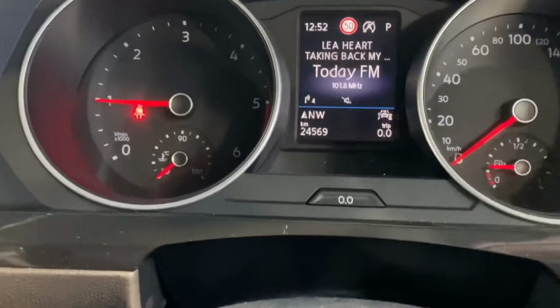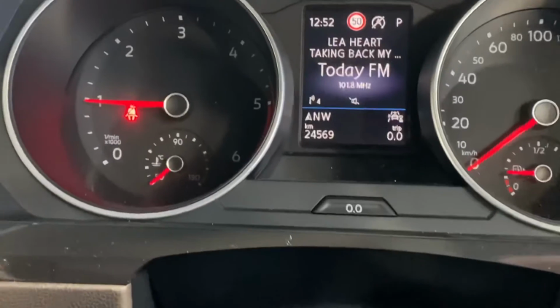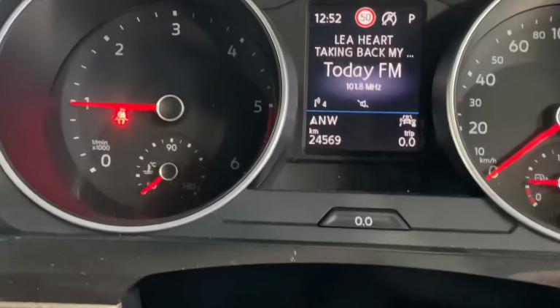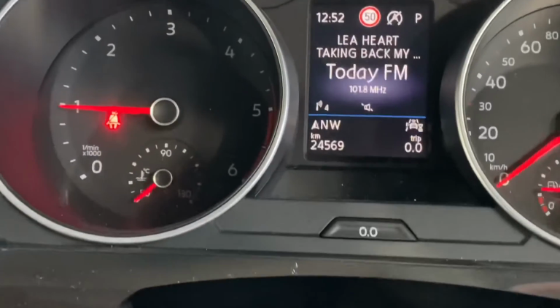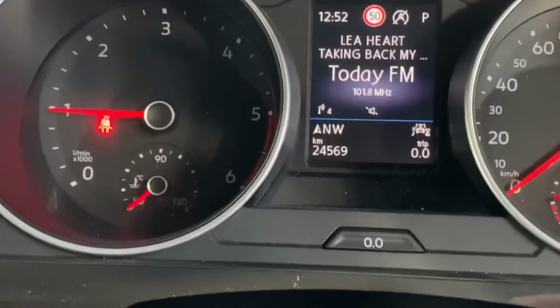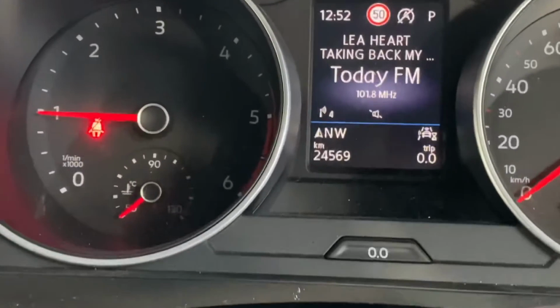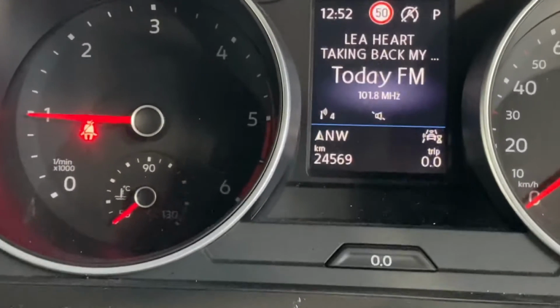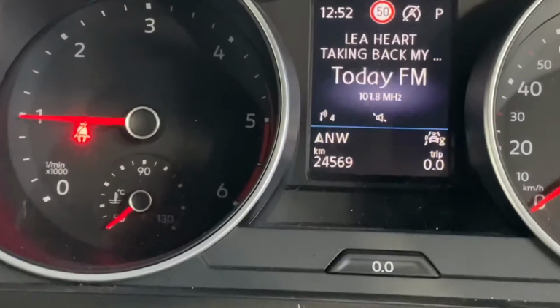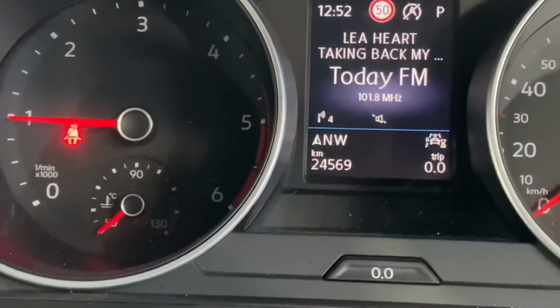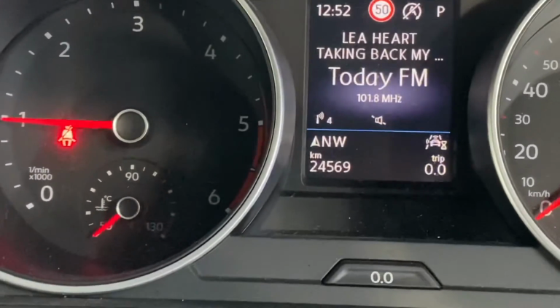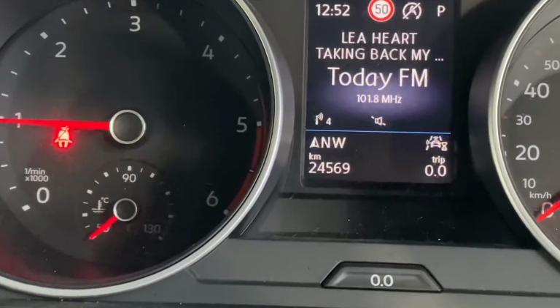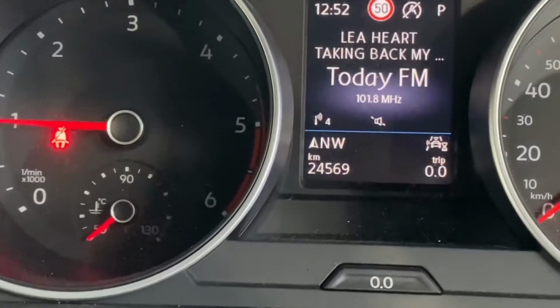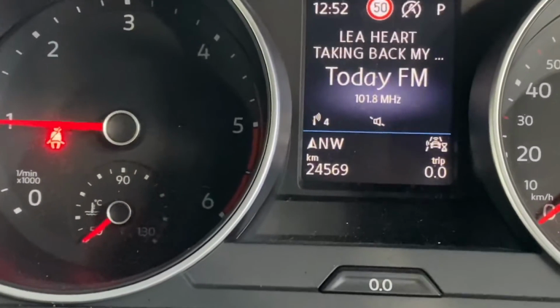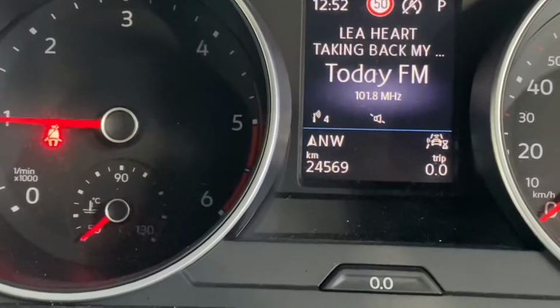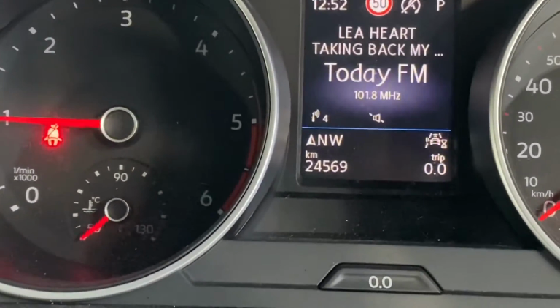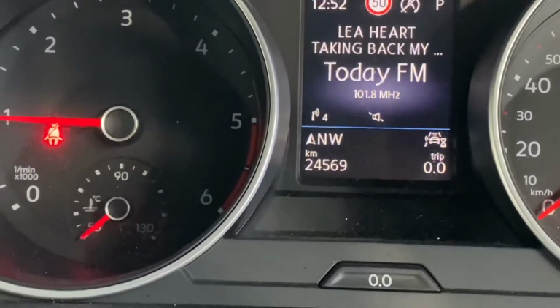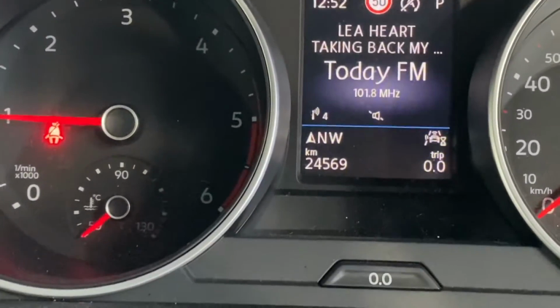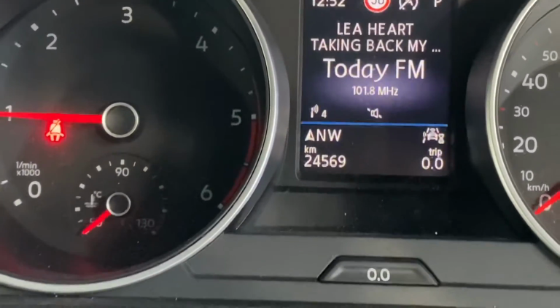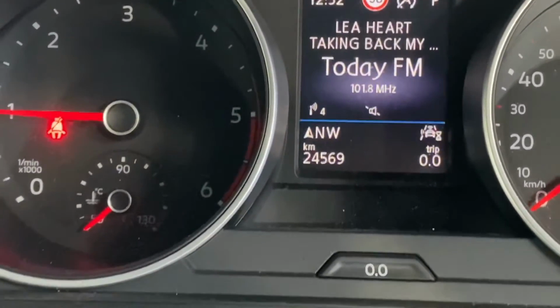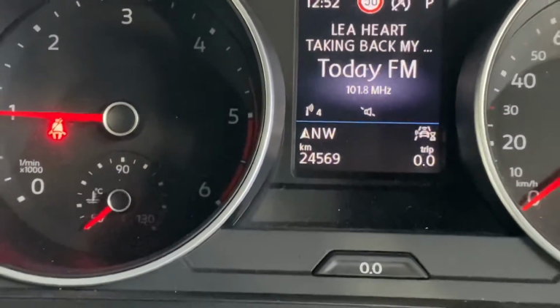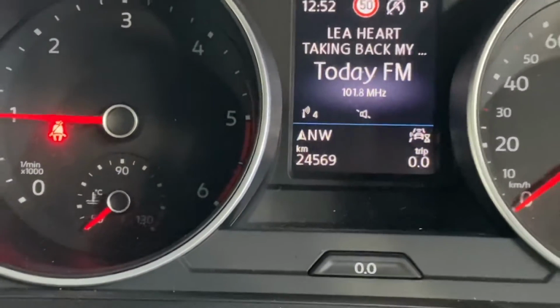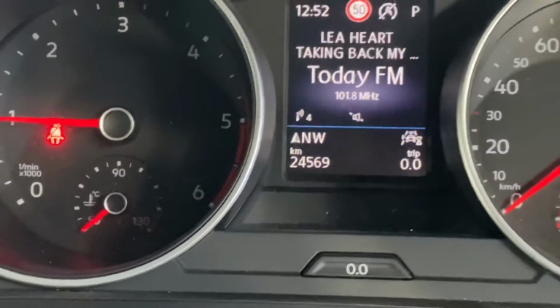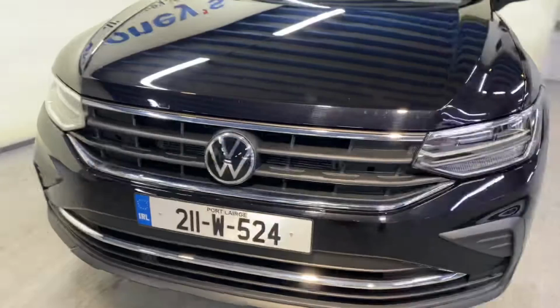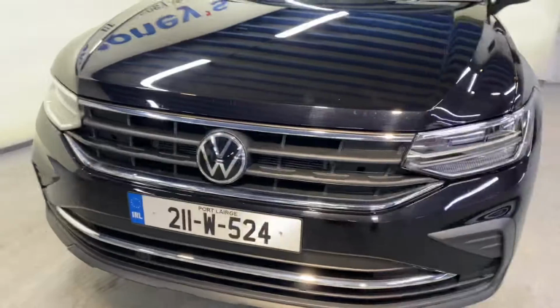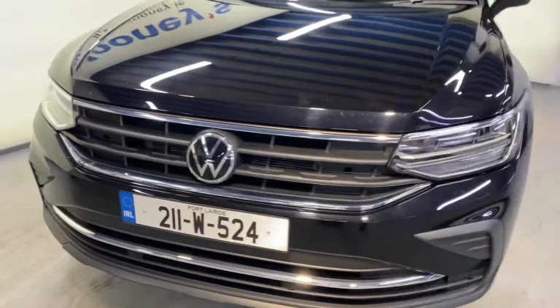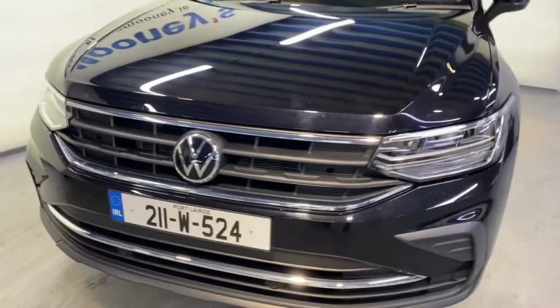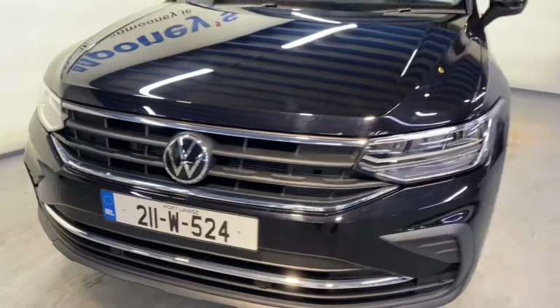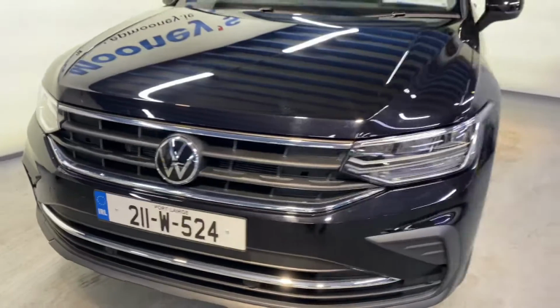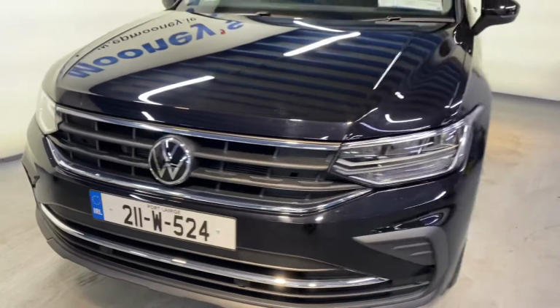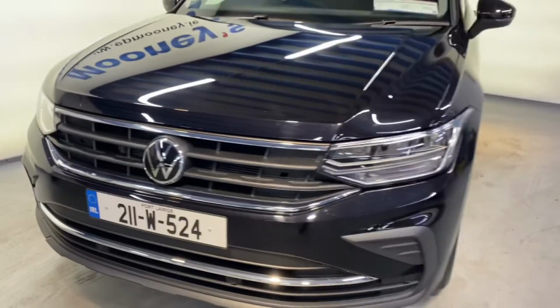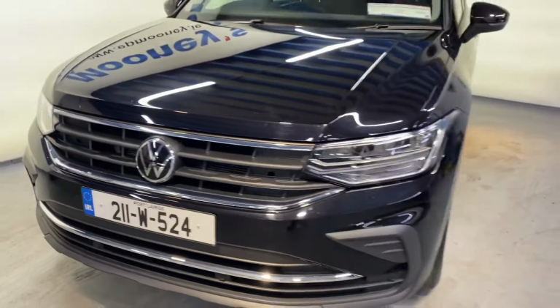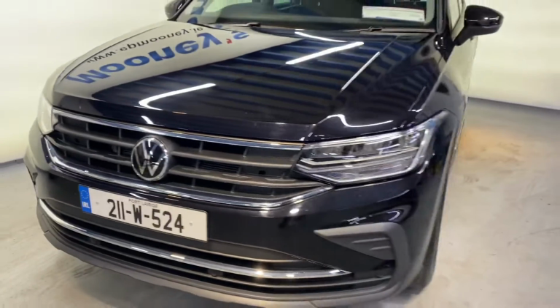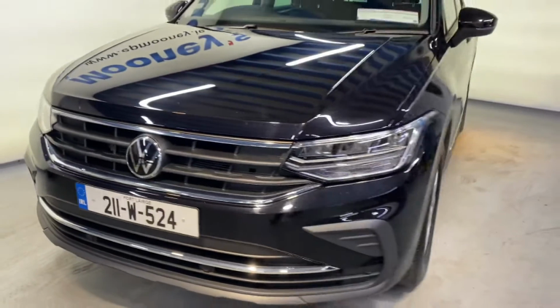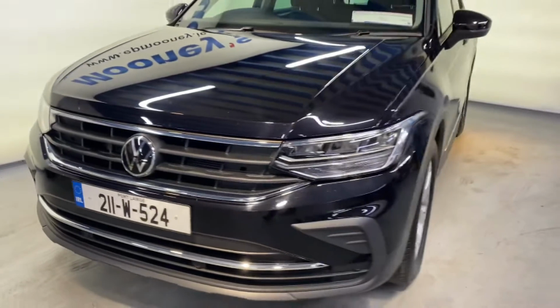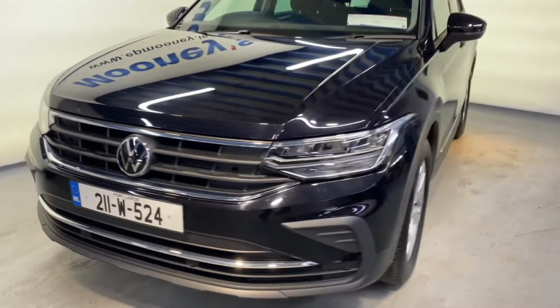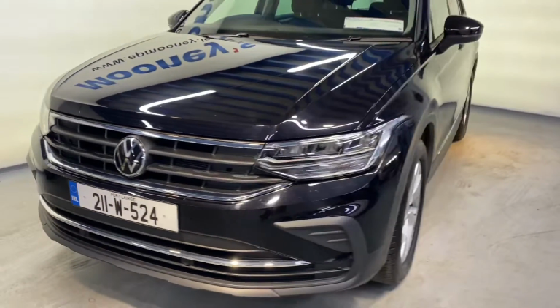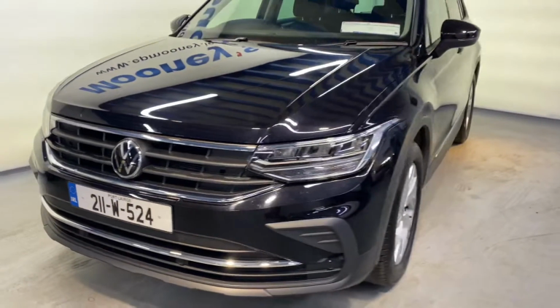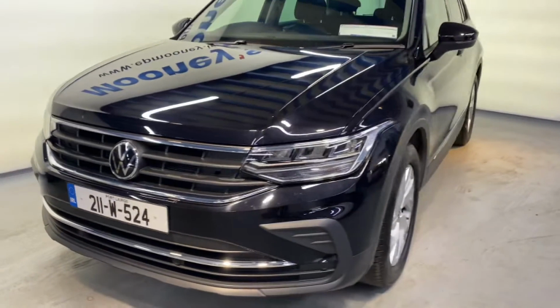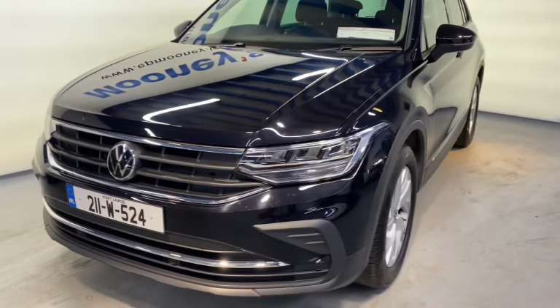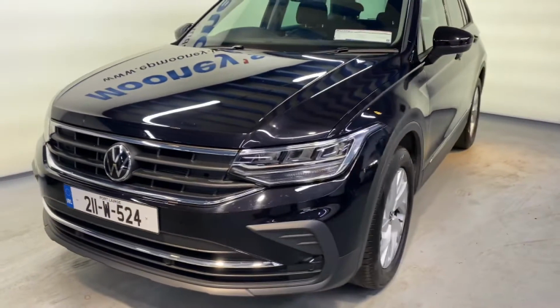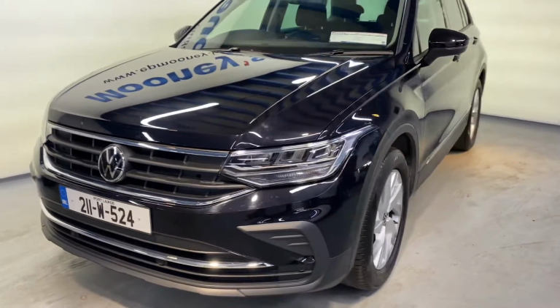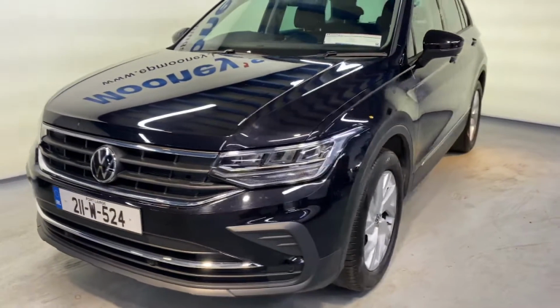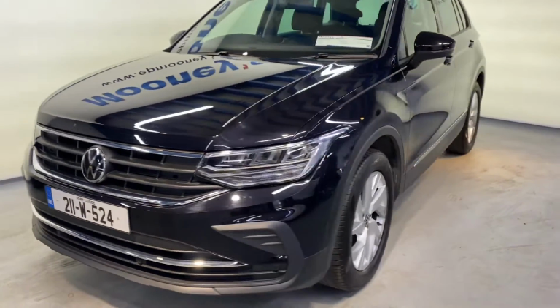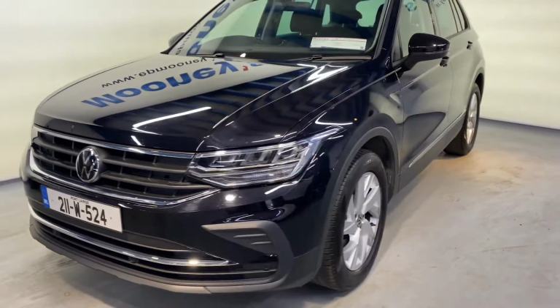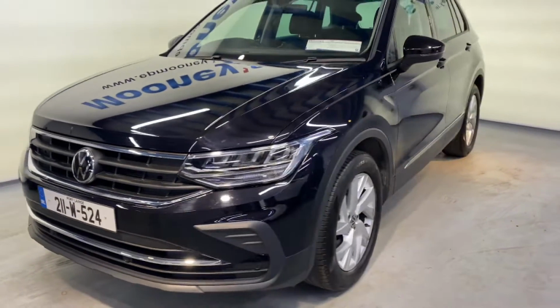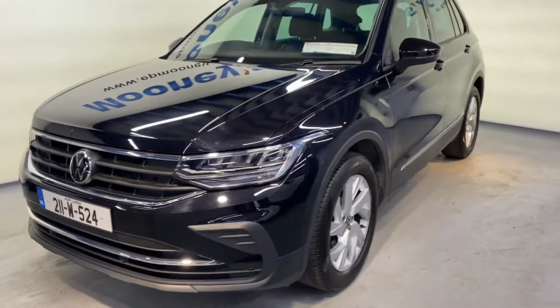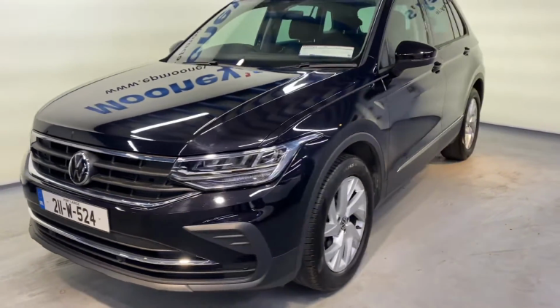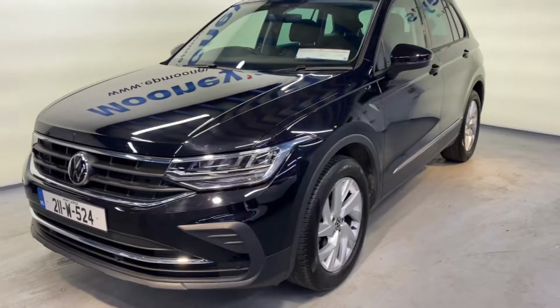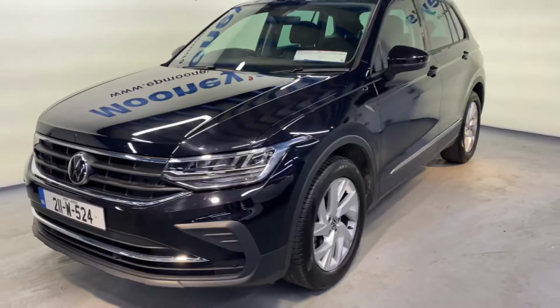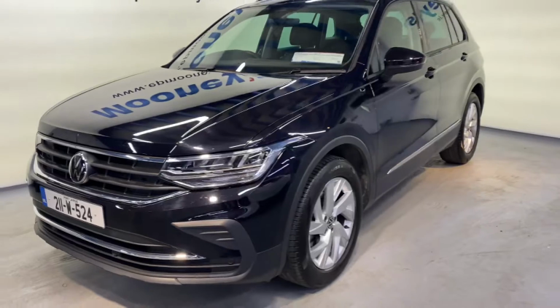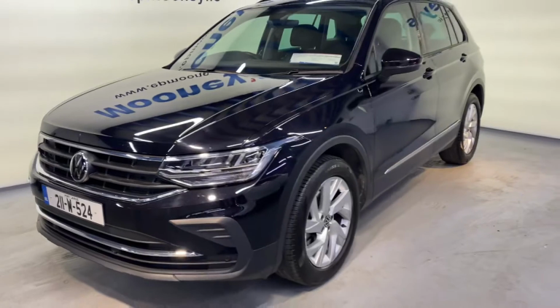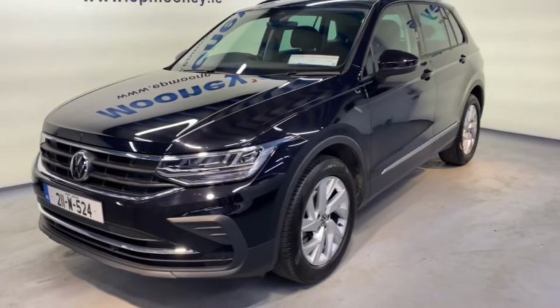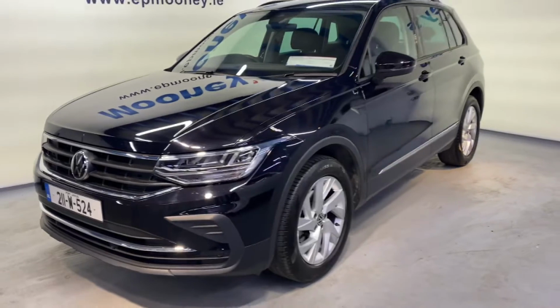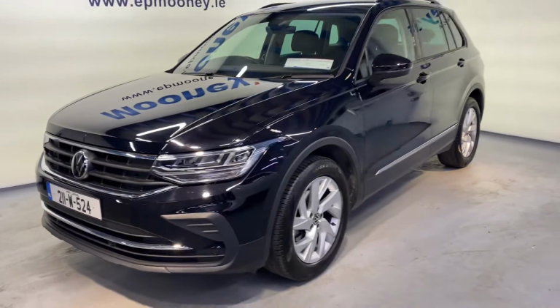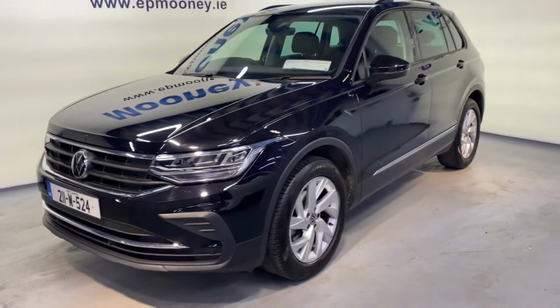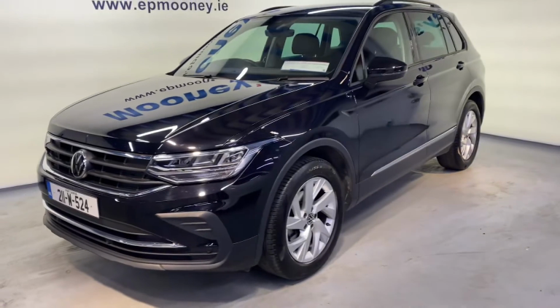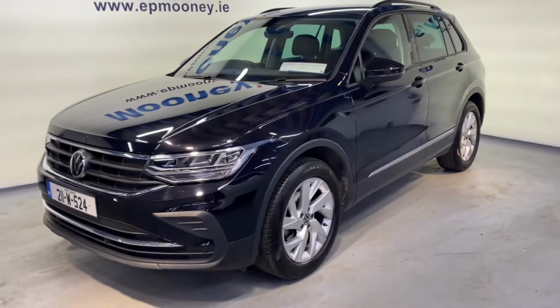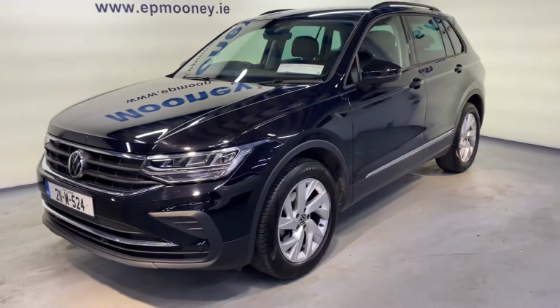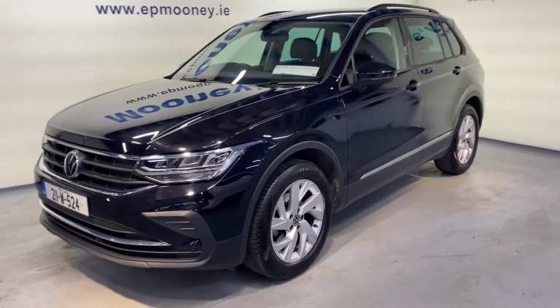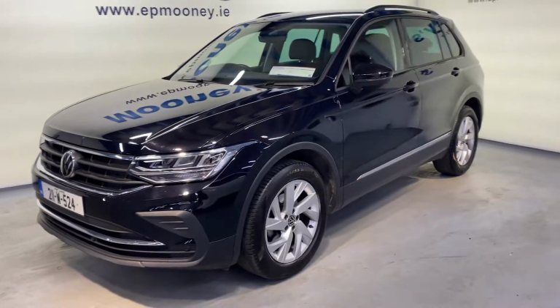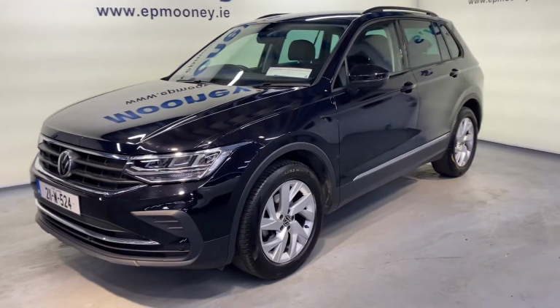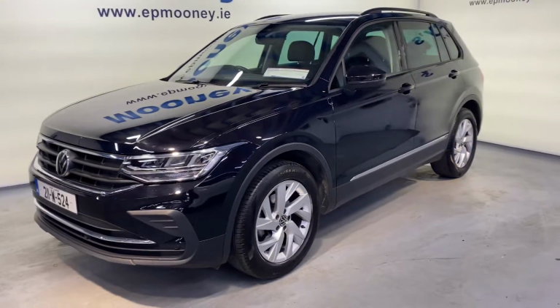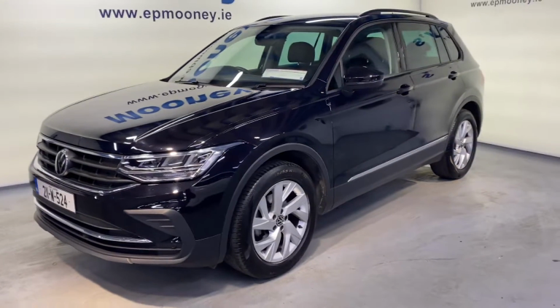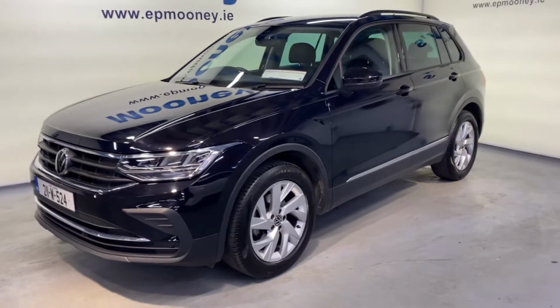There's 24,500 kilometres on the clock. It's fully serviced here at Mooney's and of course it will come with a Mooney's warranty.